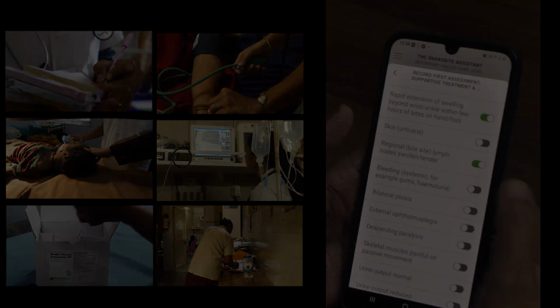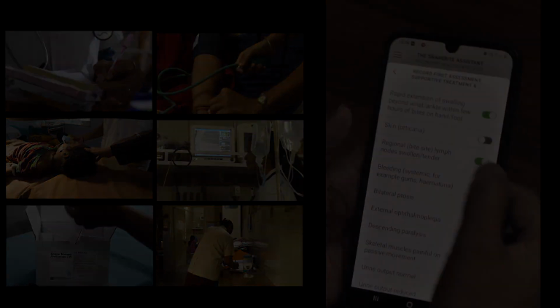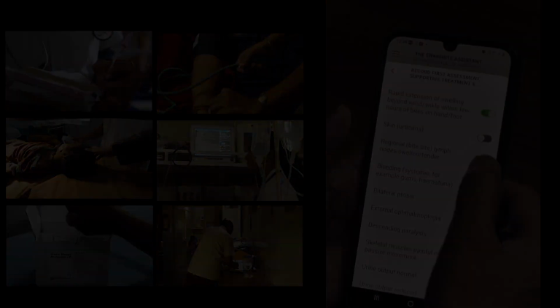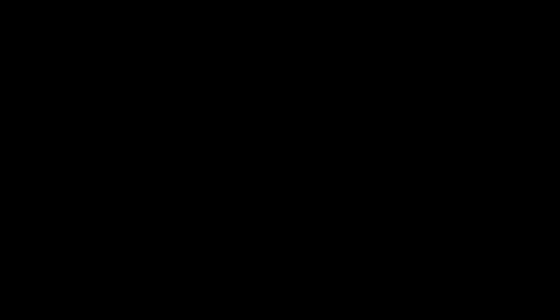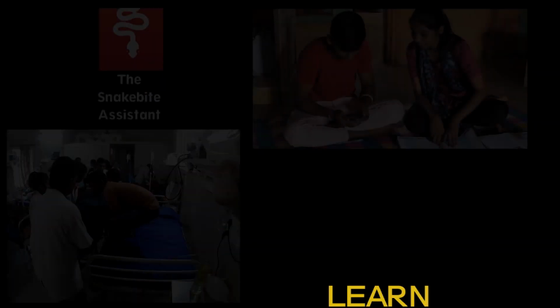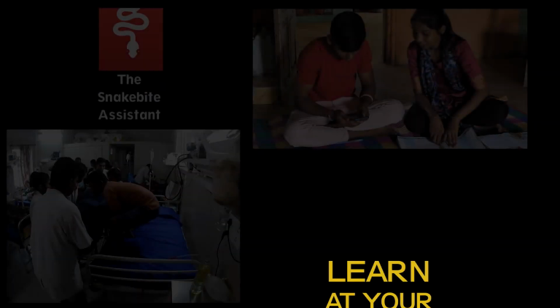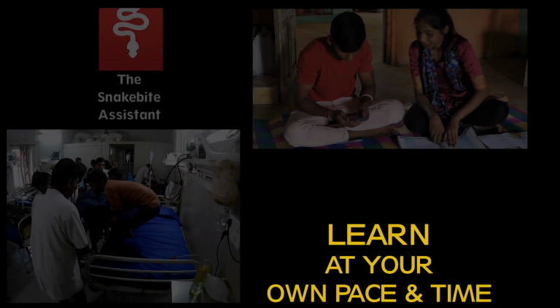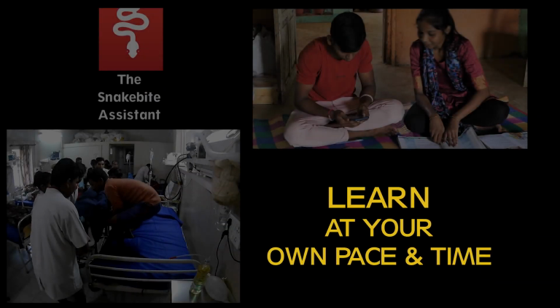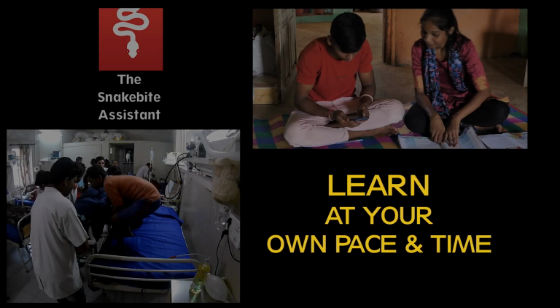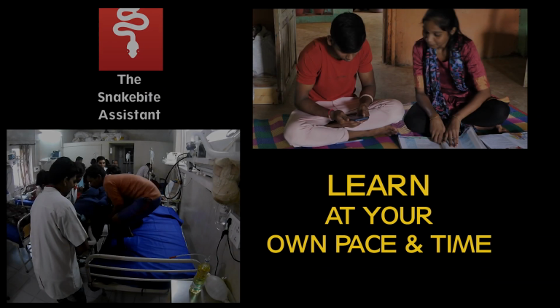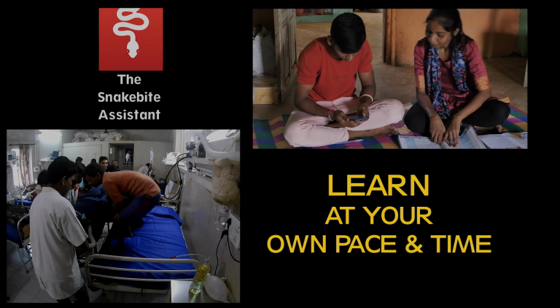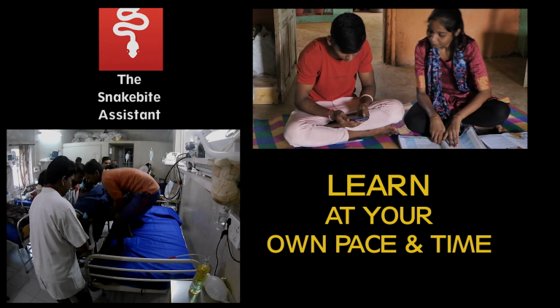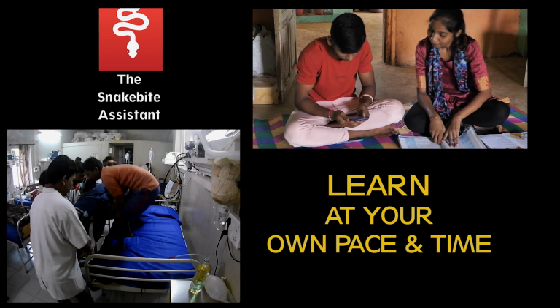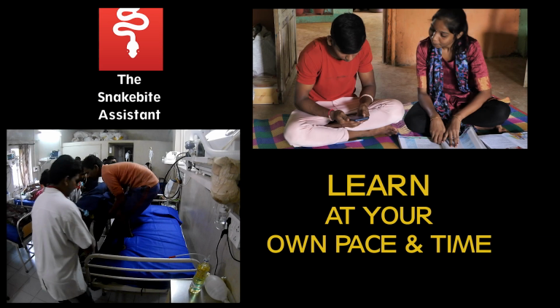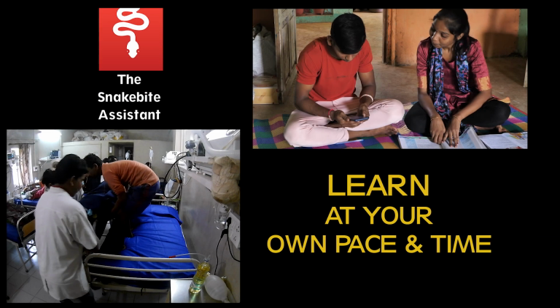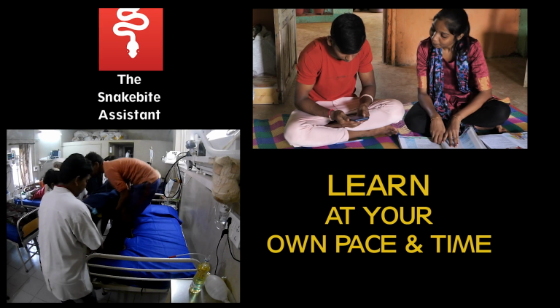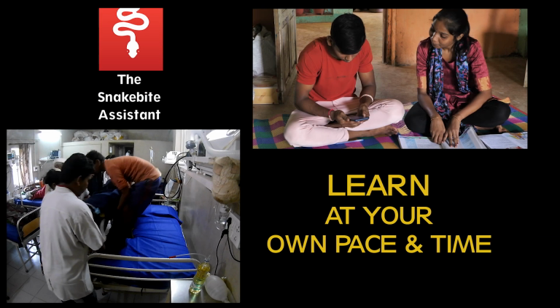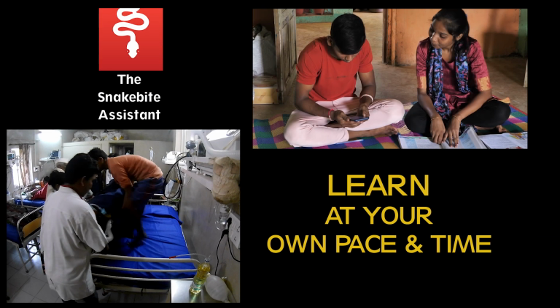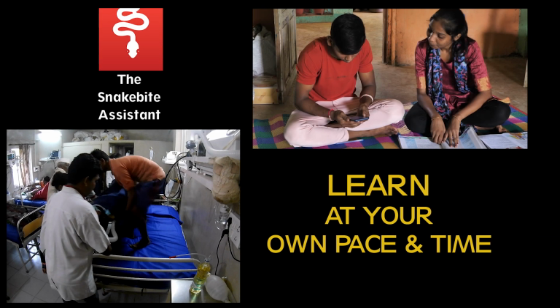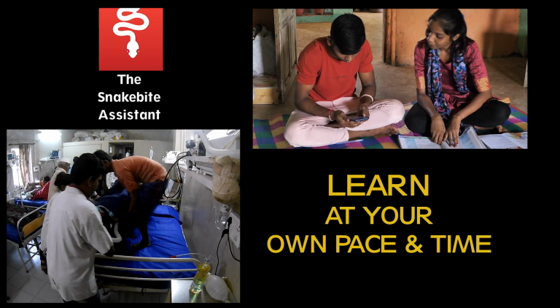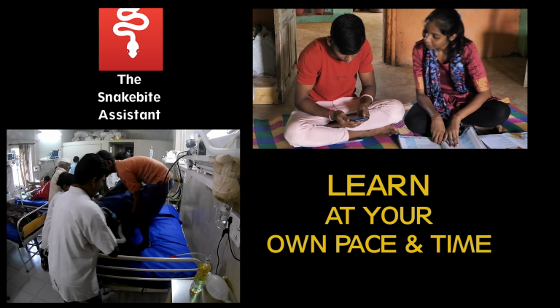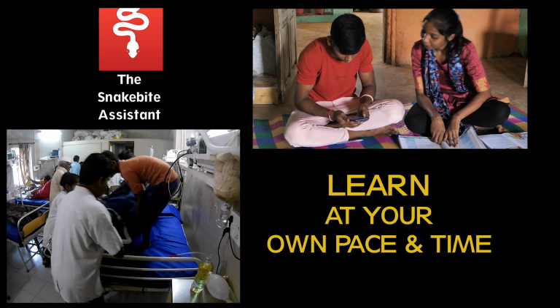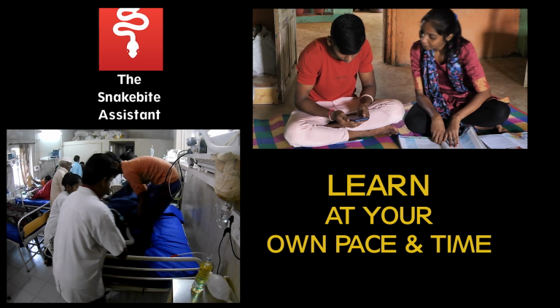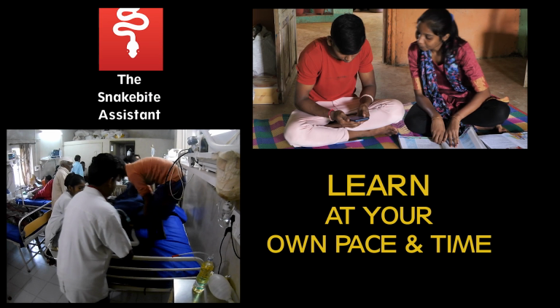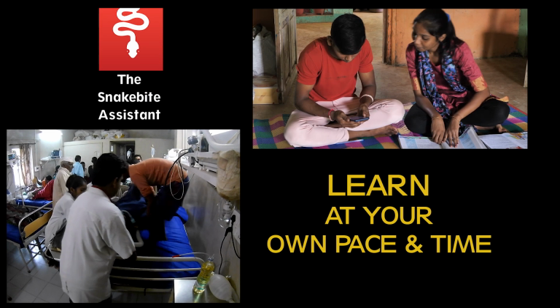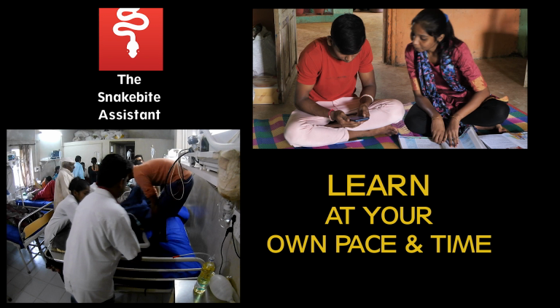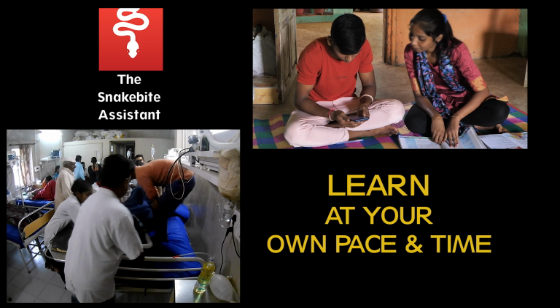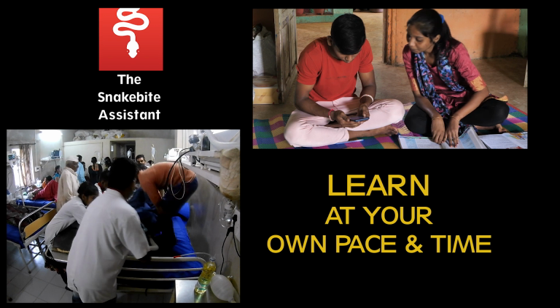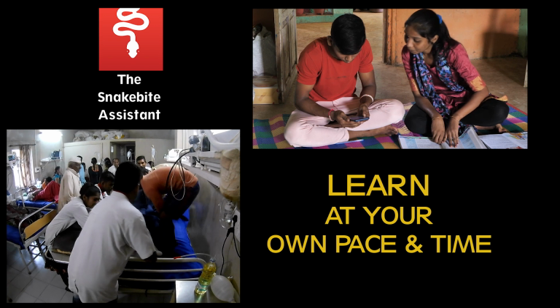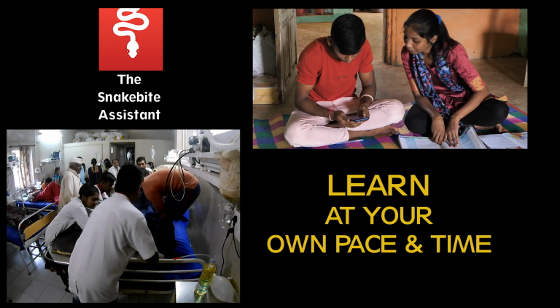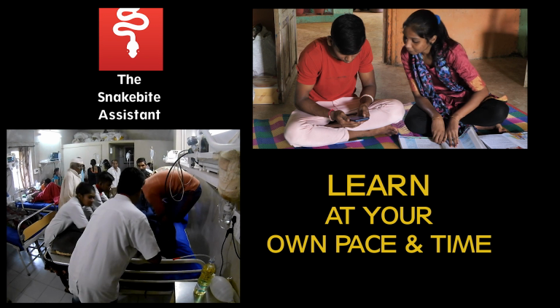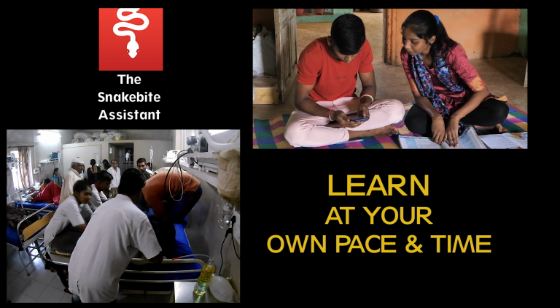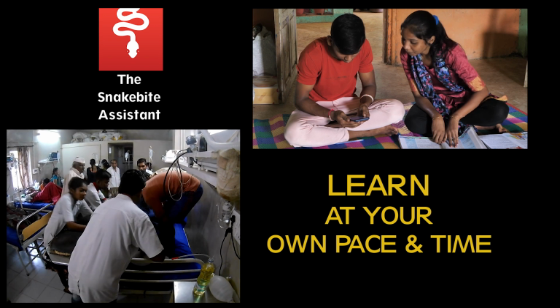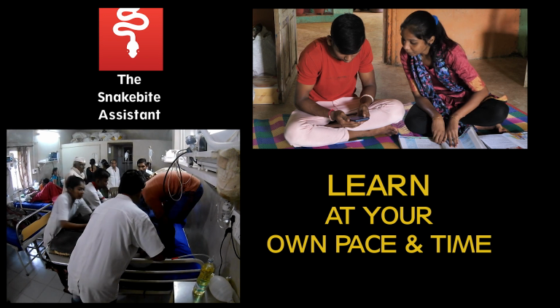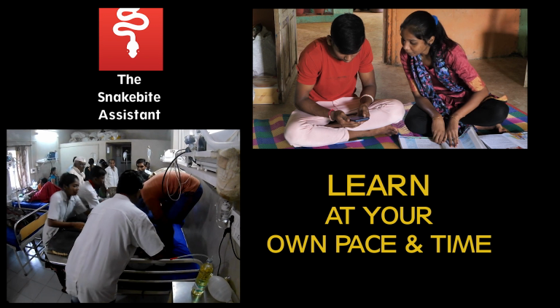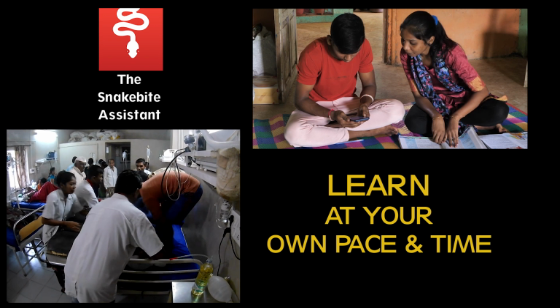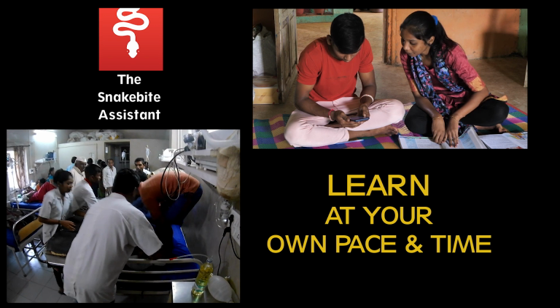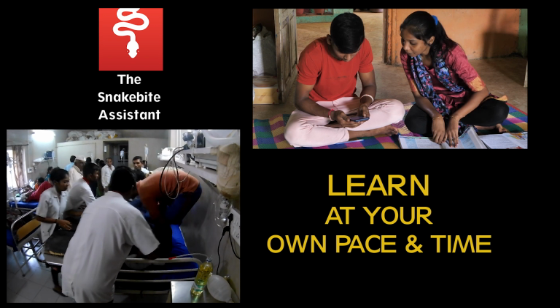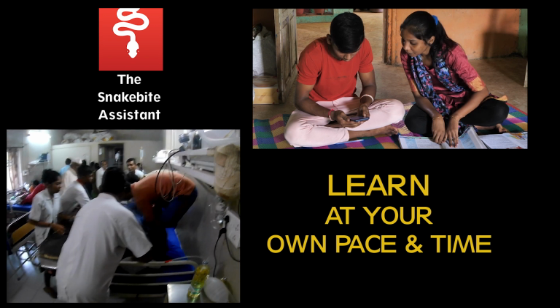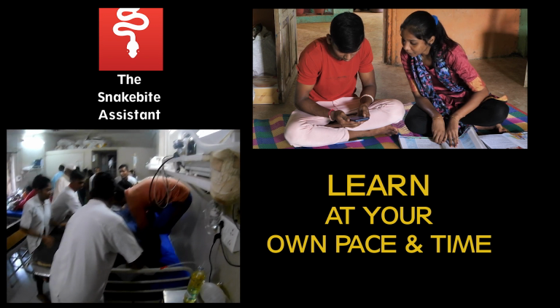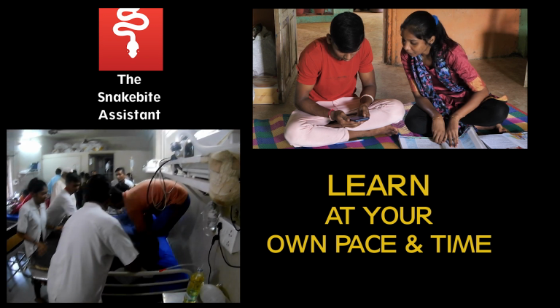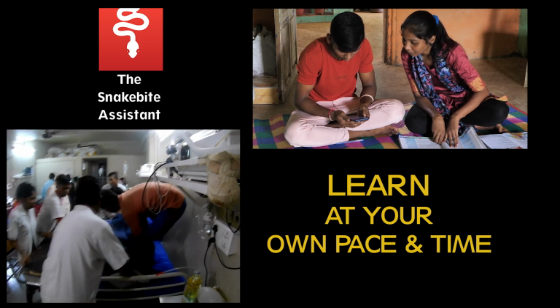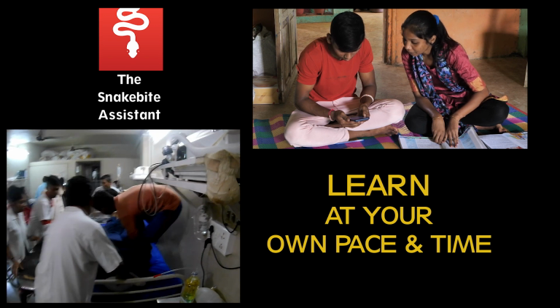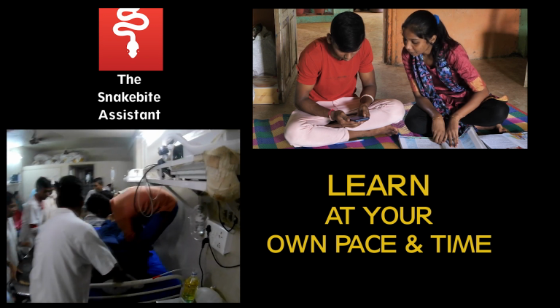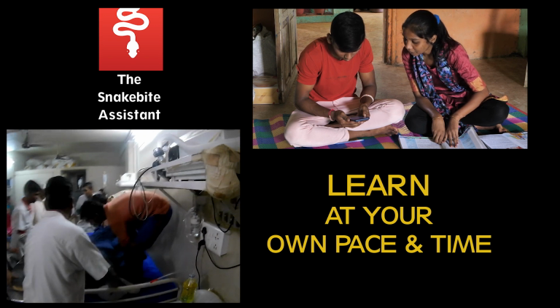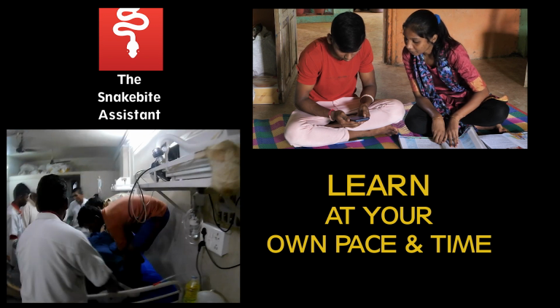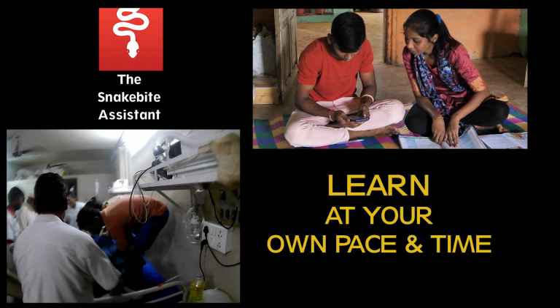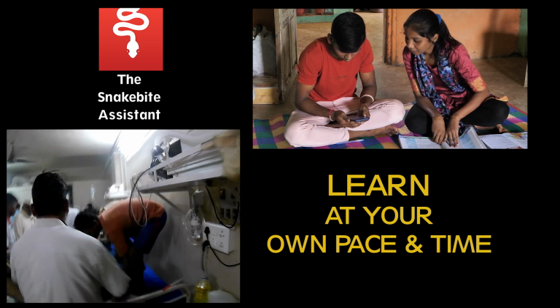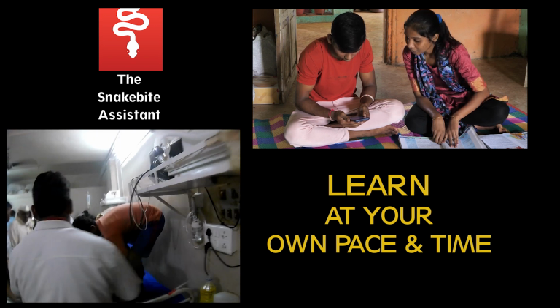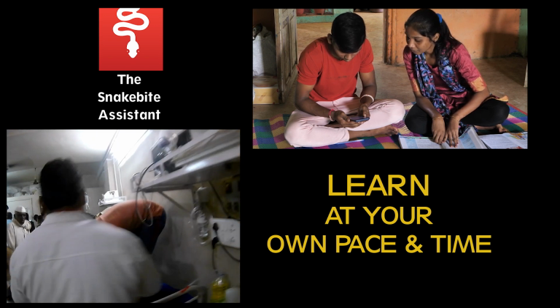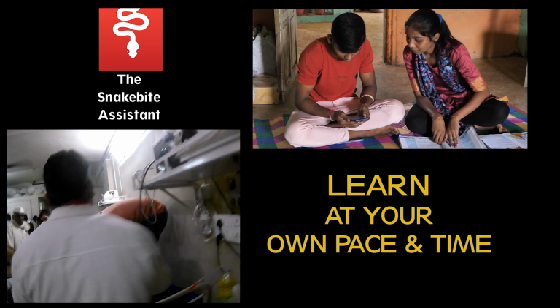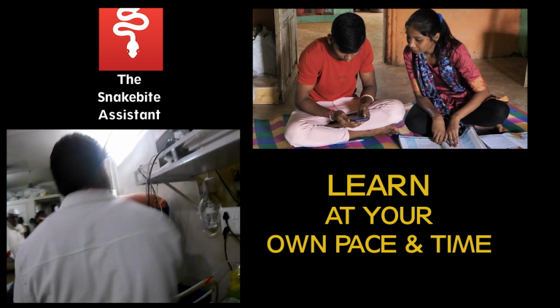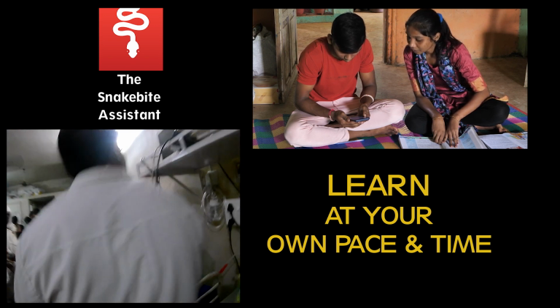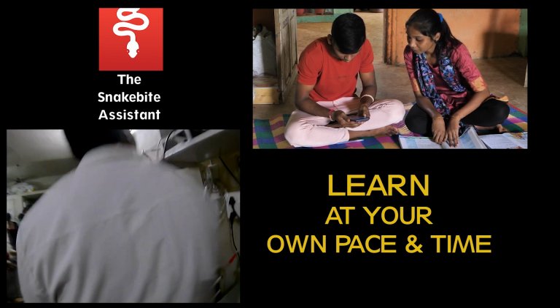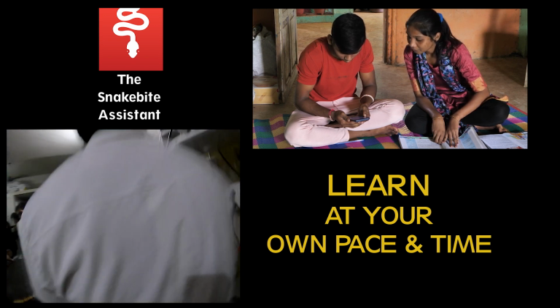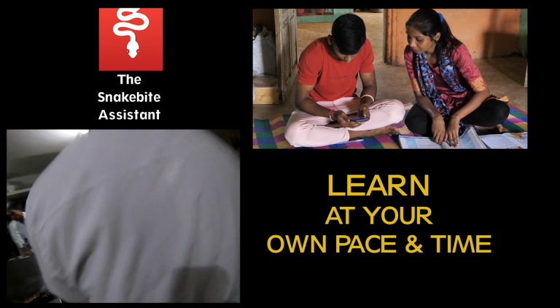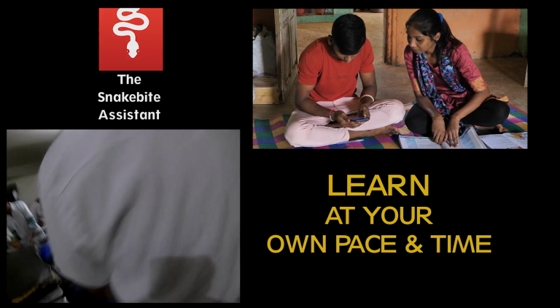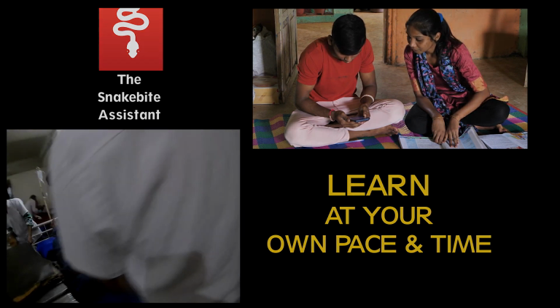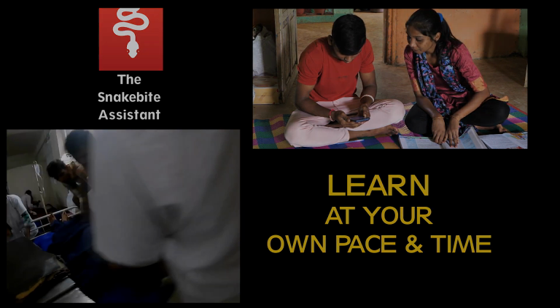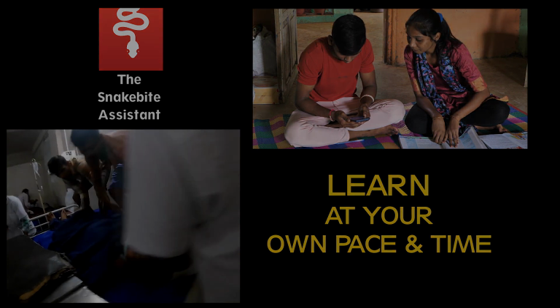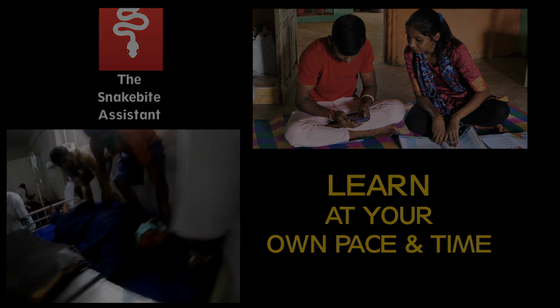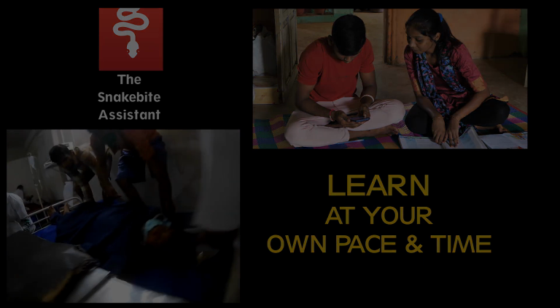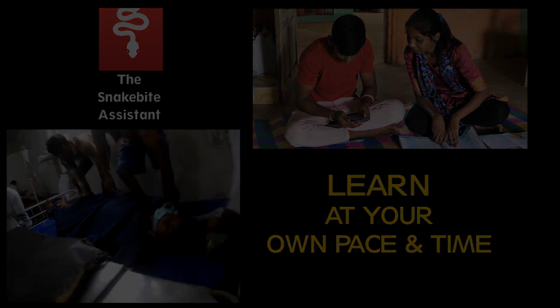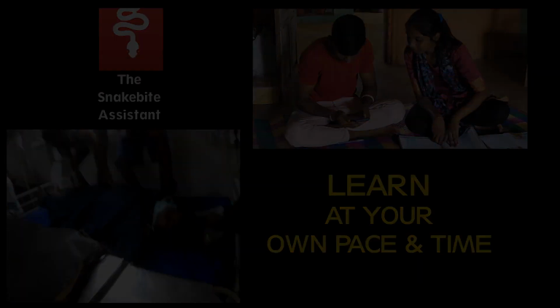You can learn at your own pace and time. It will help you never to be unprepared for this grave medical emergency.